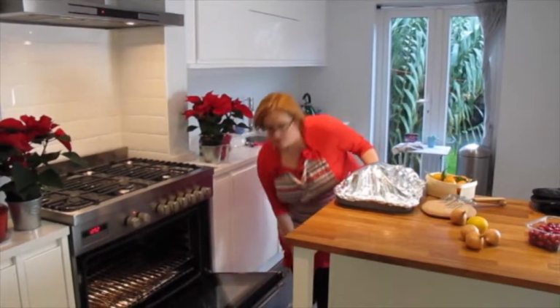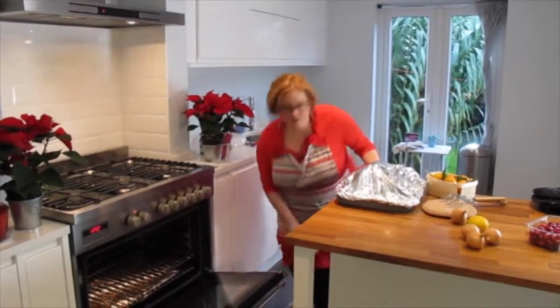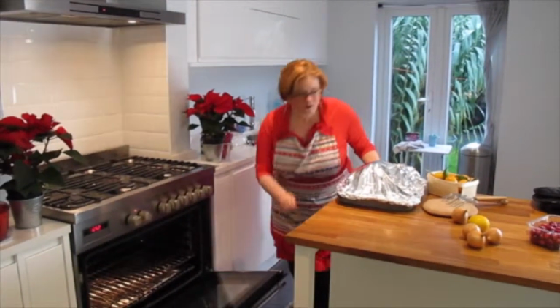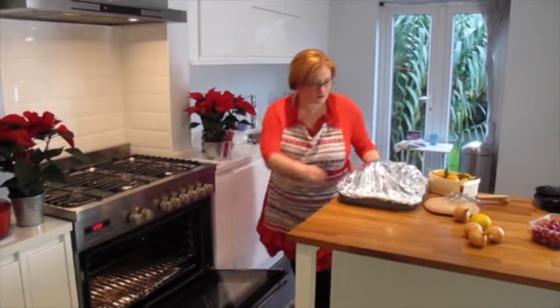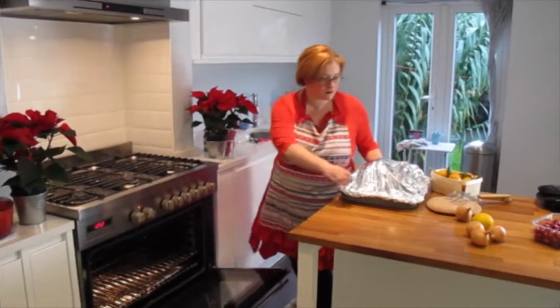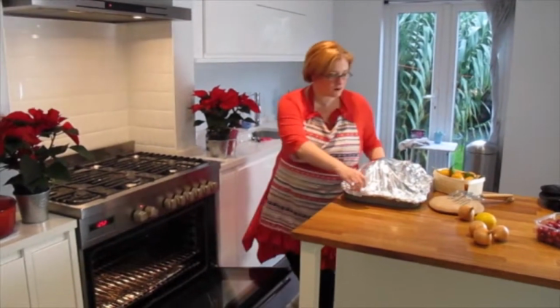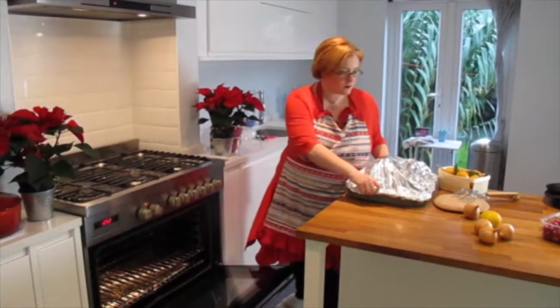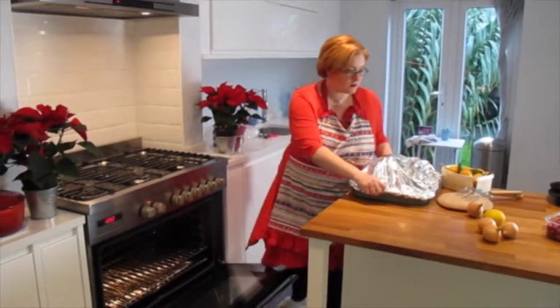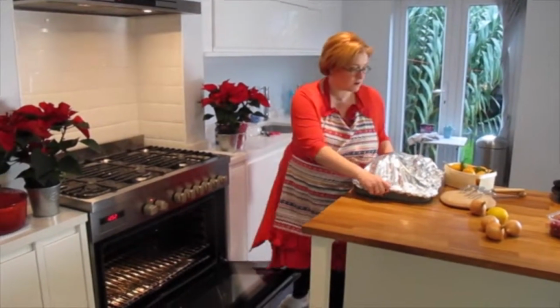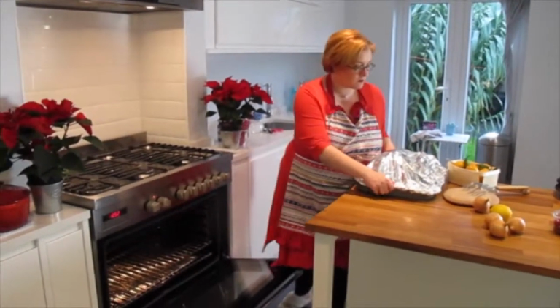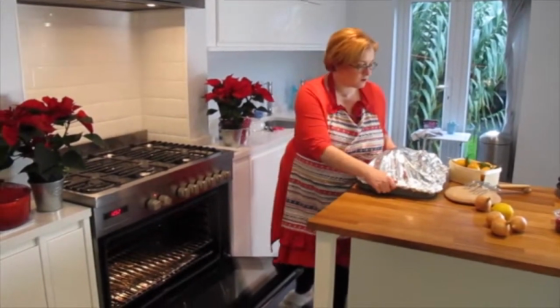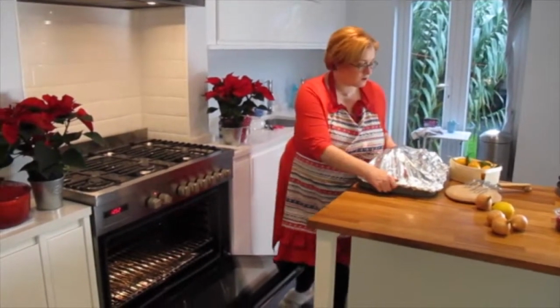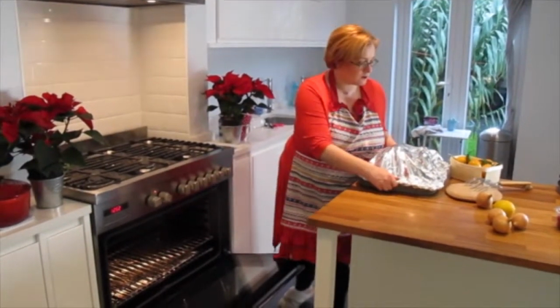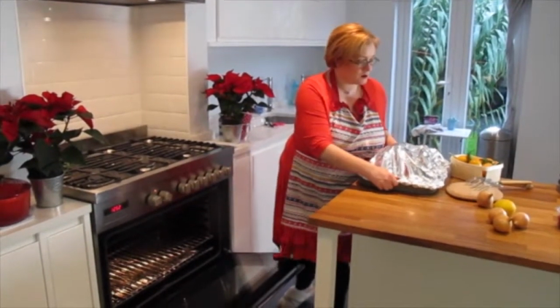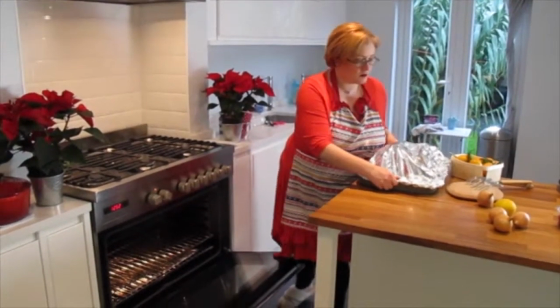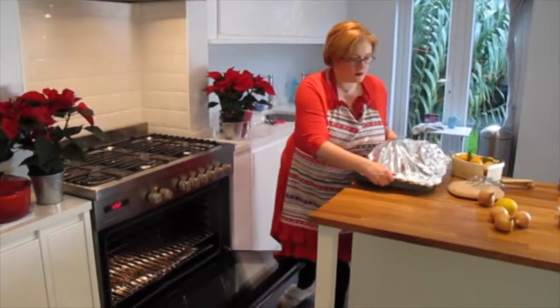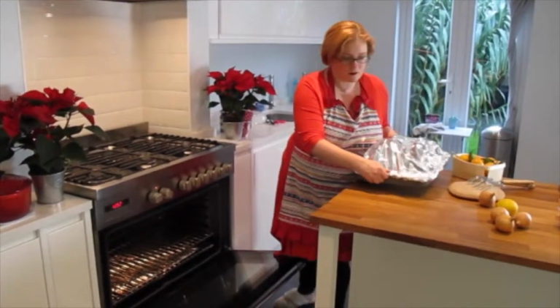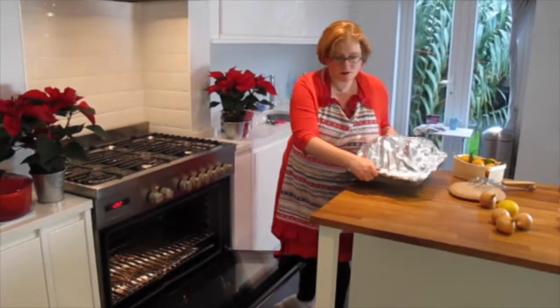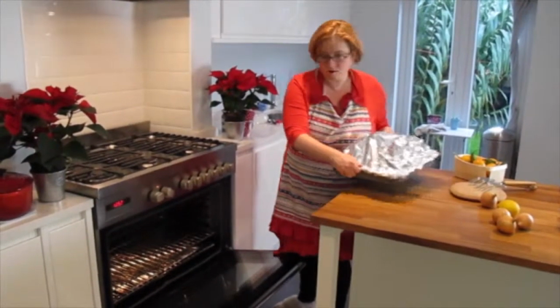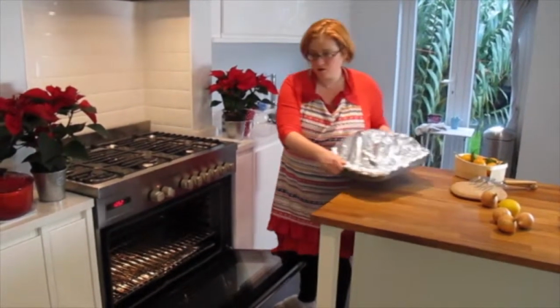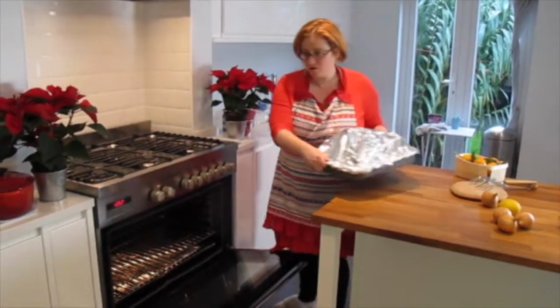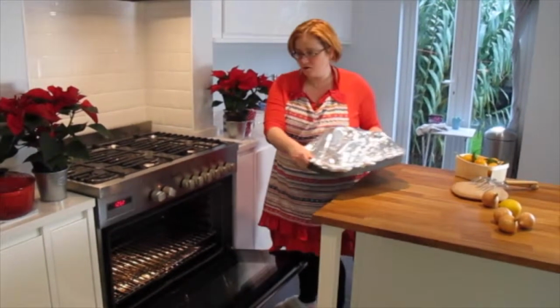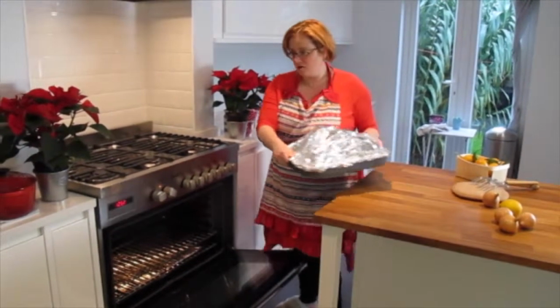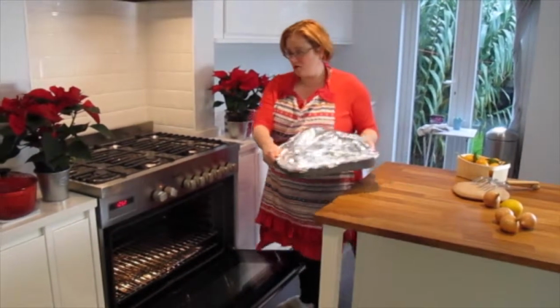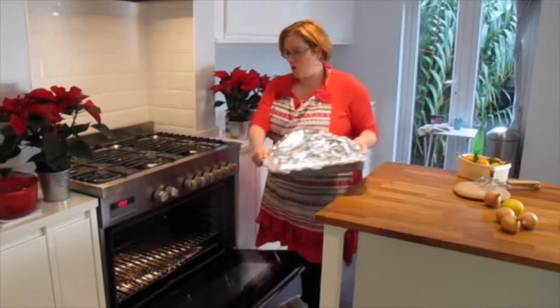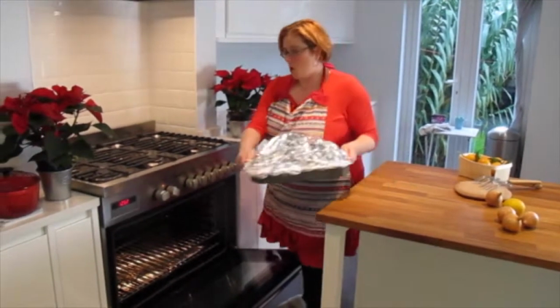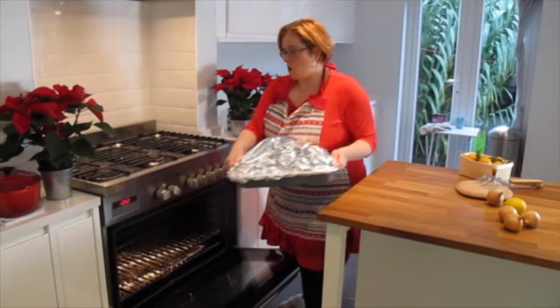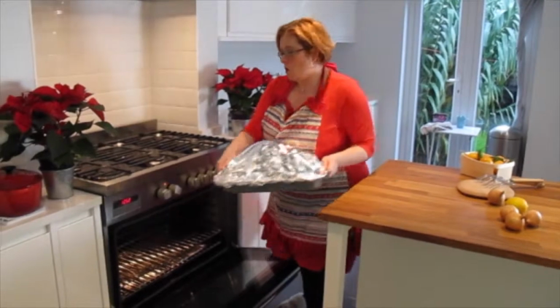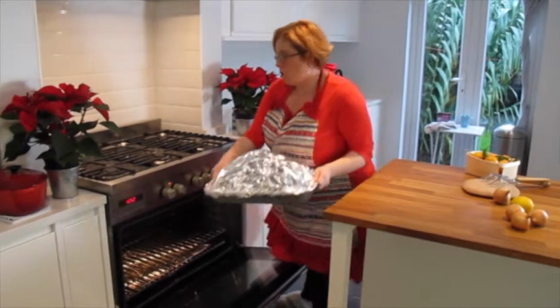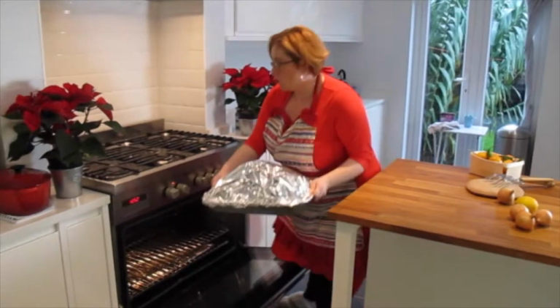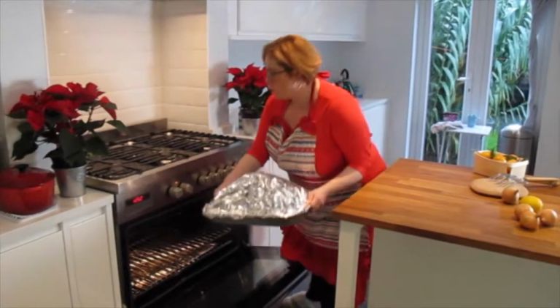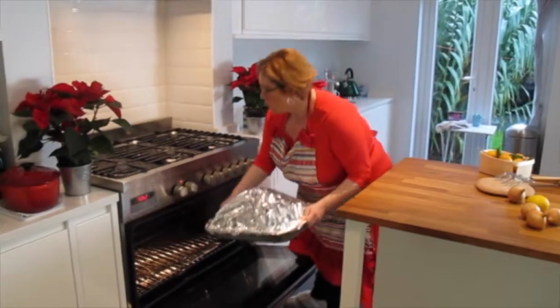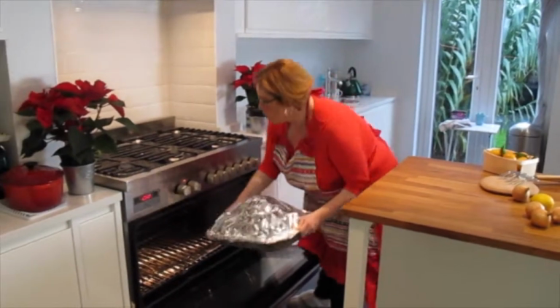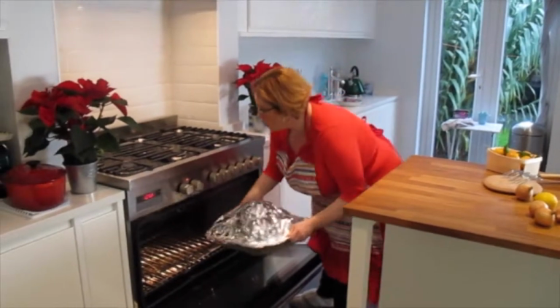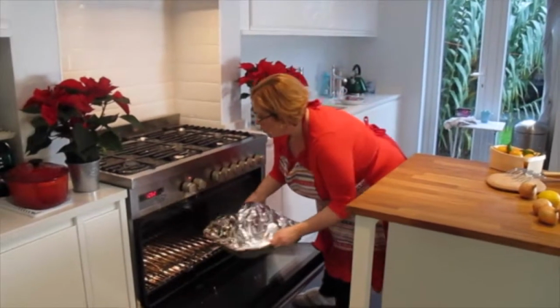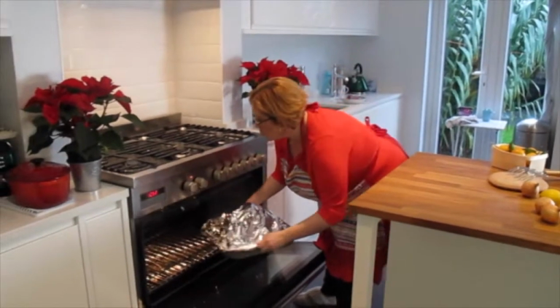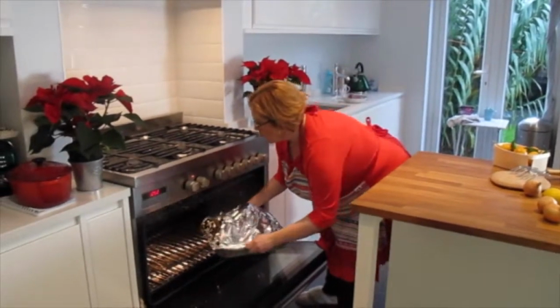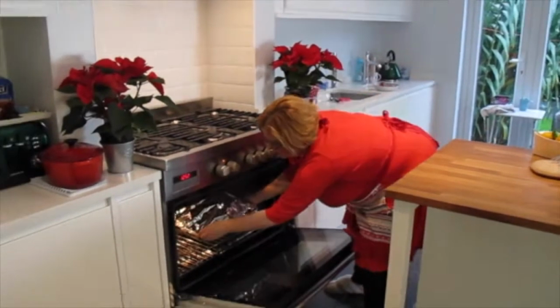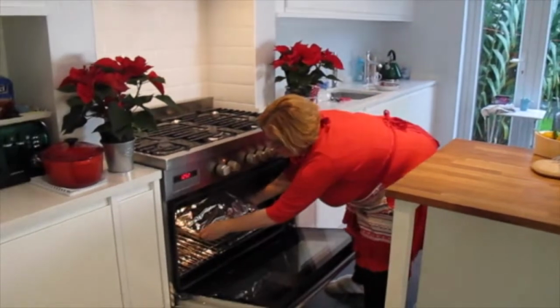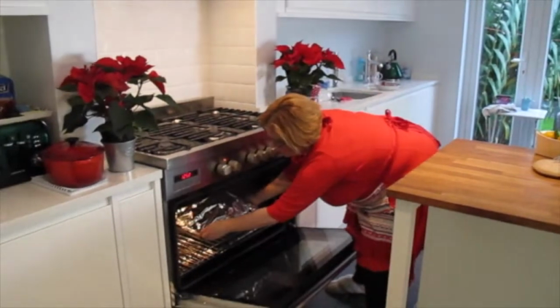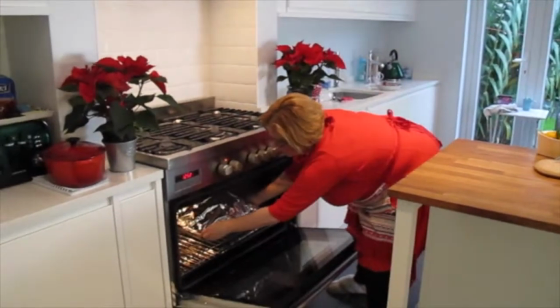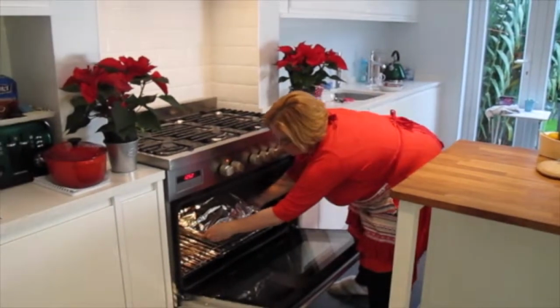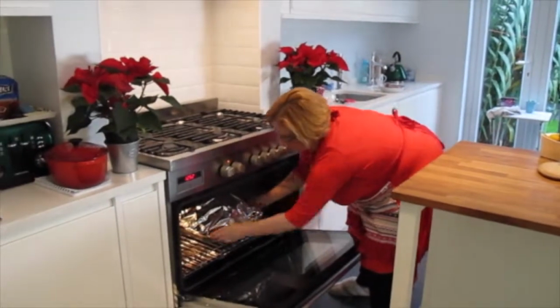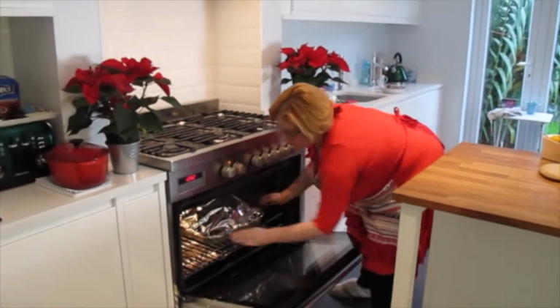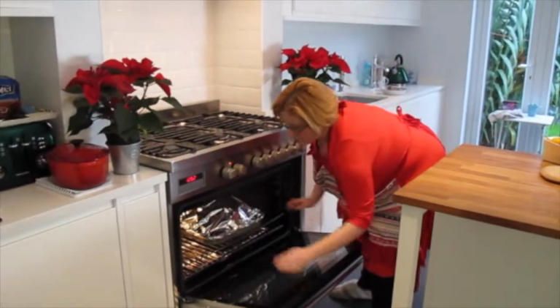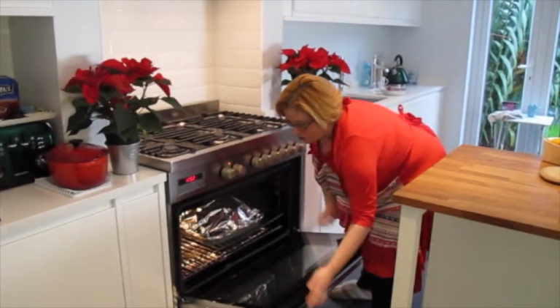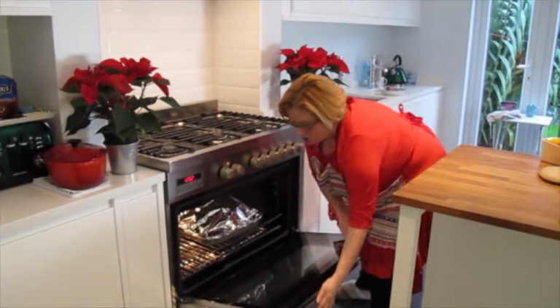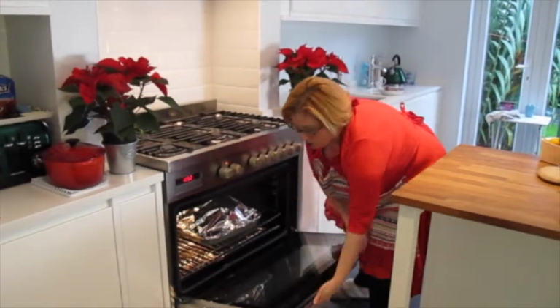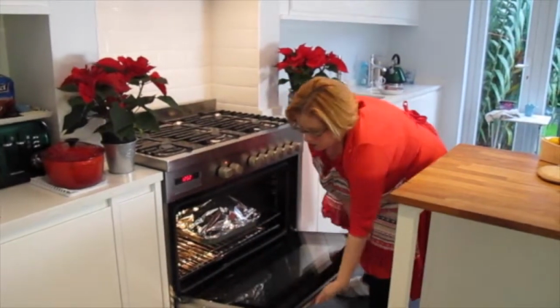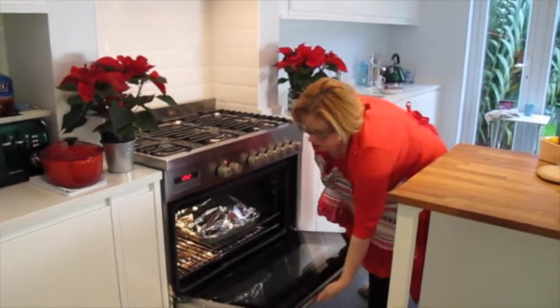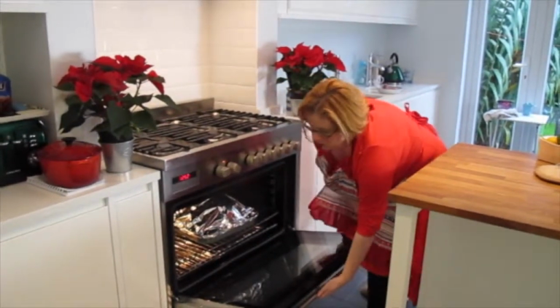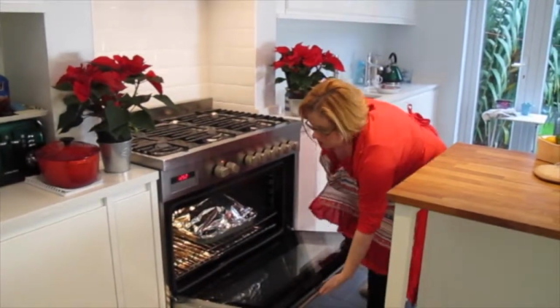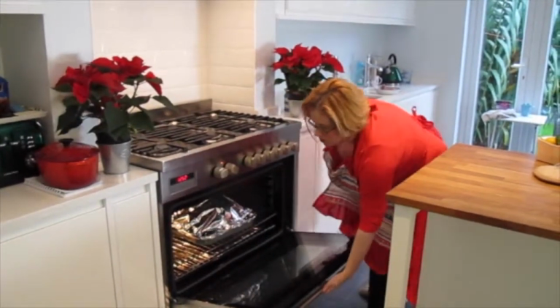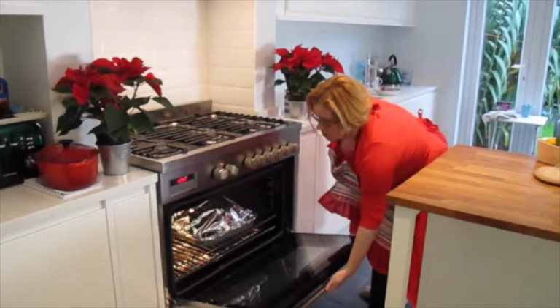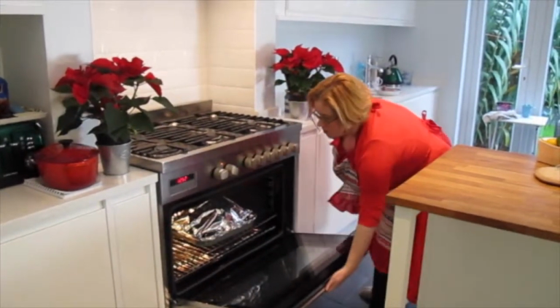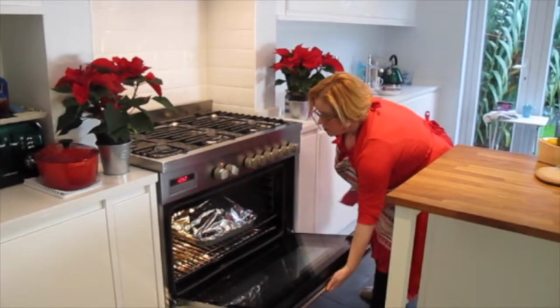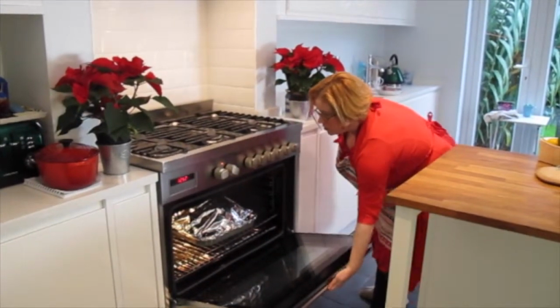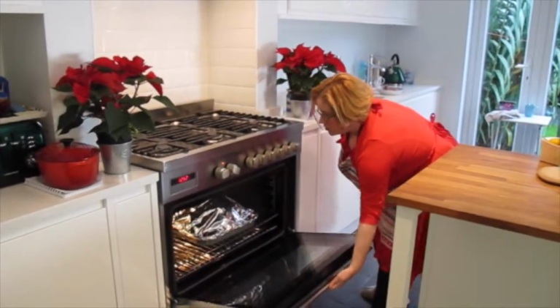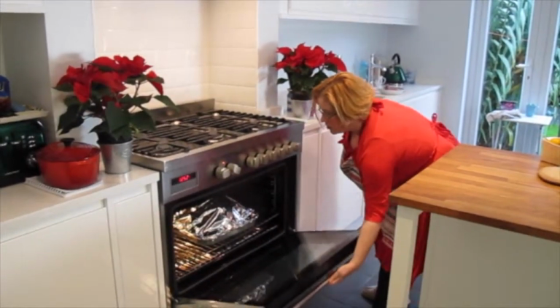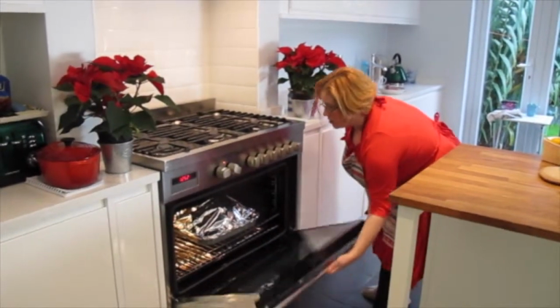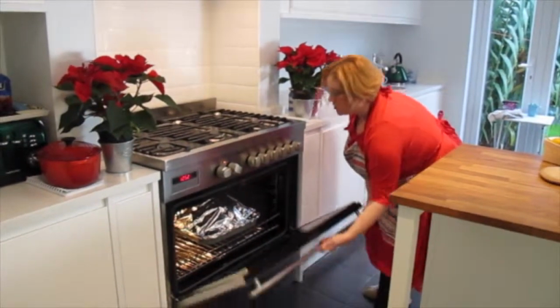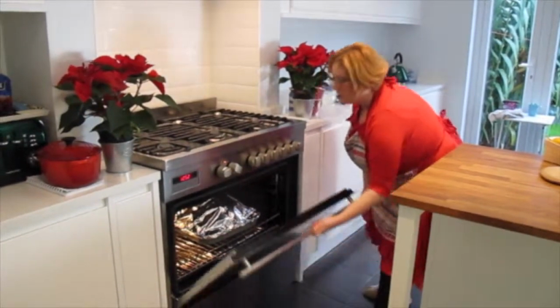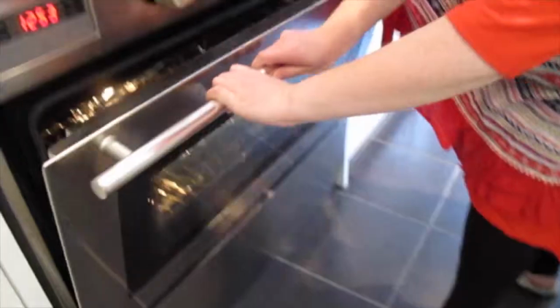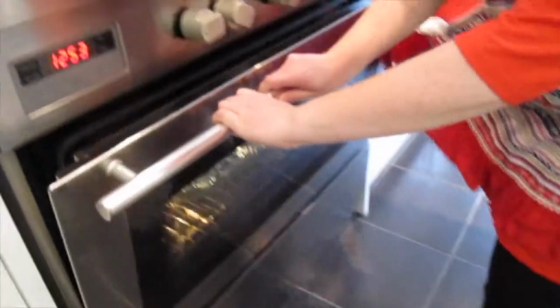The Bernard Matthews Turkey is self-basting, which means you can leave it to cook on its own and you don't have to fiddle about getting it out to baste.